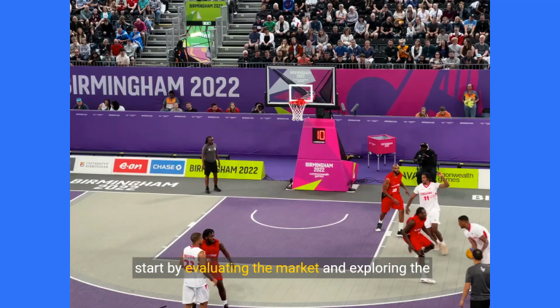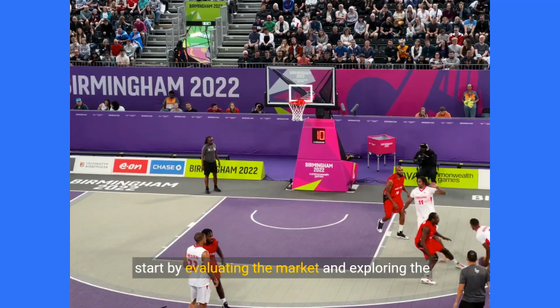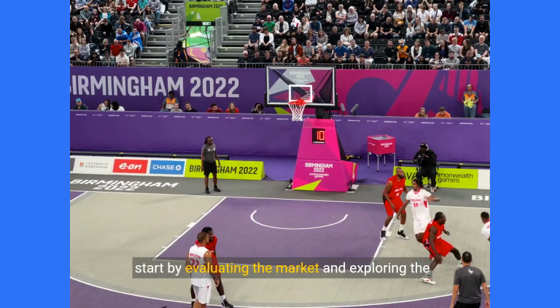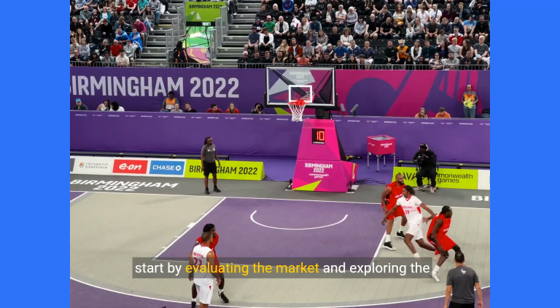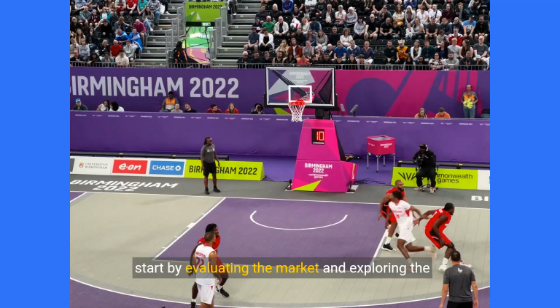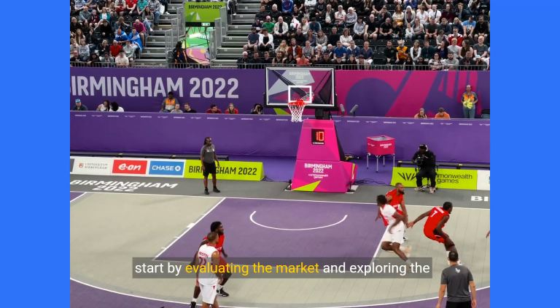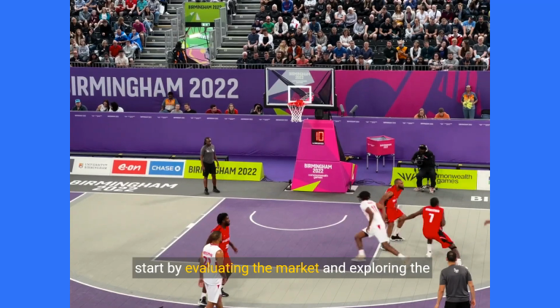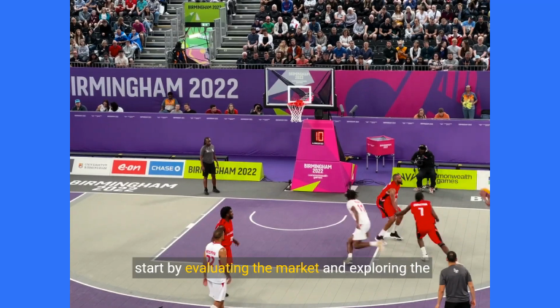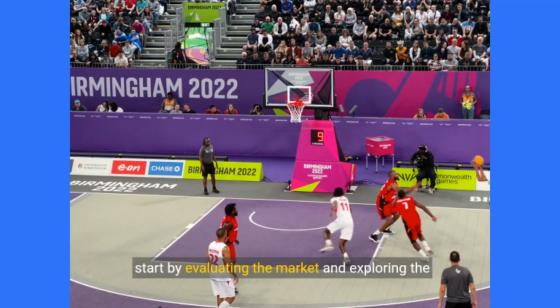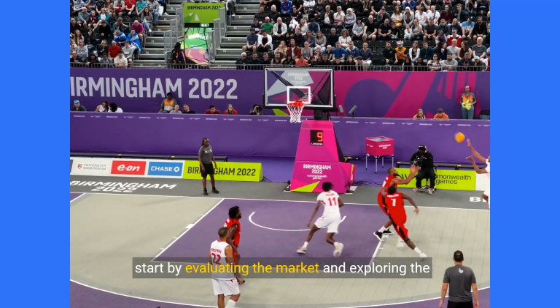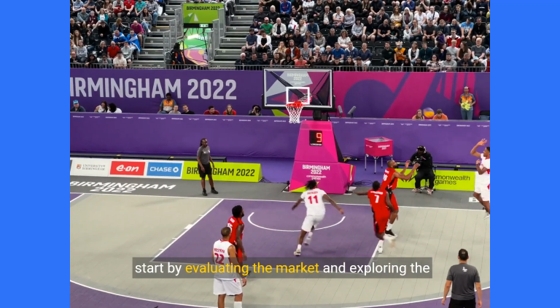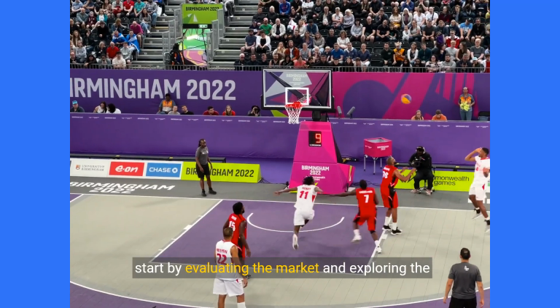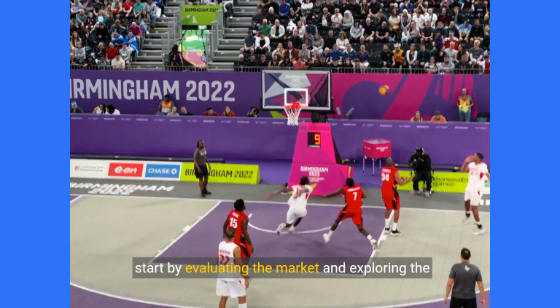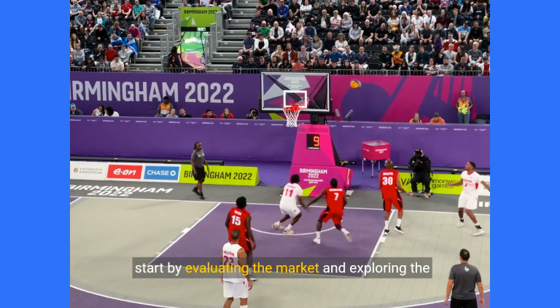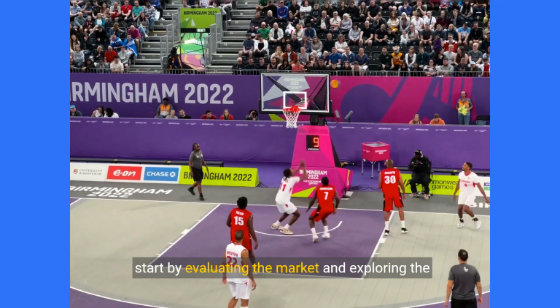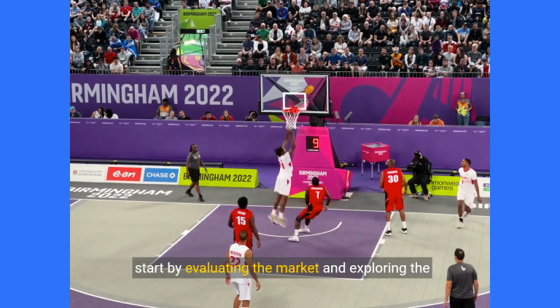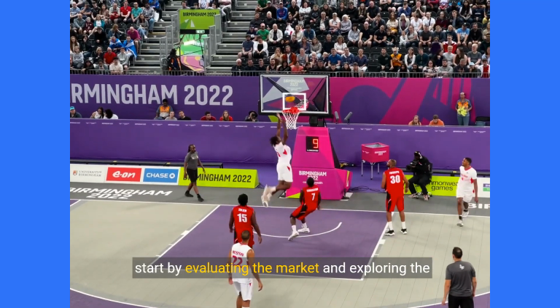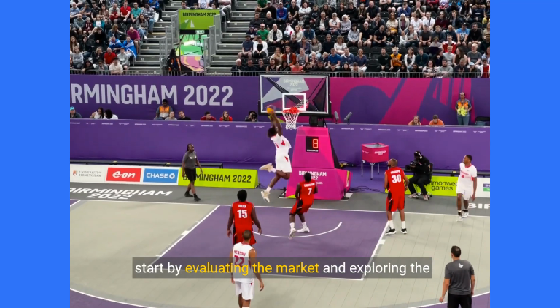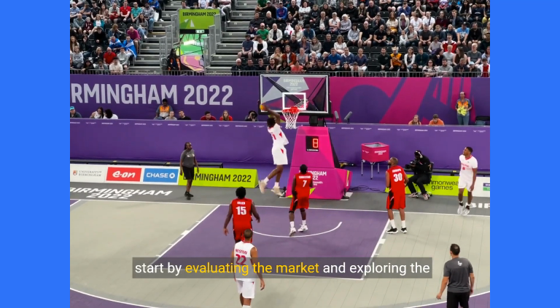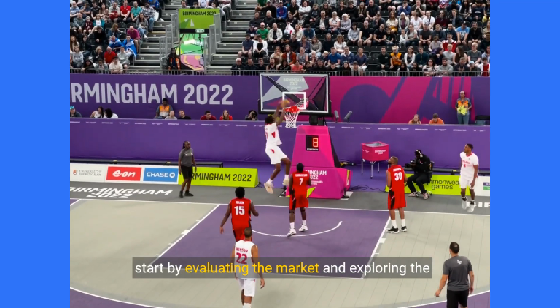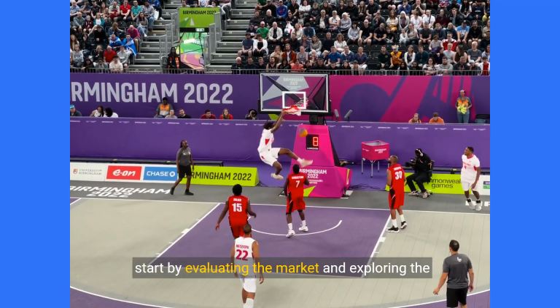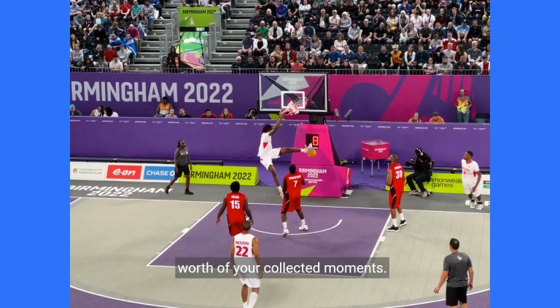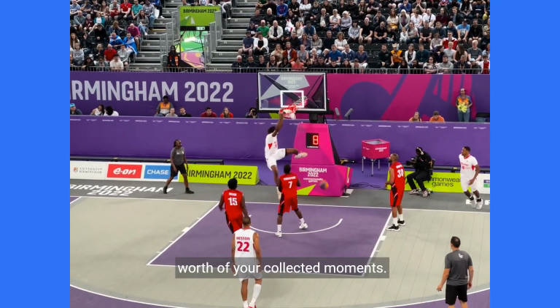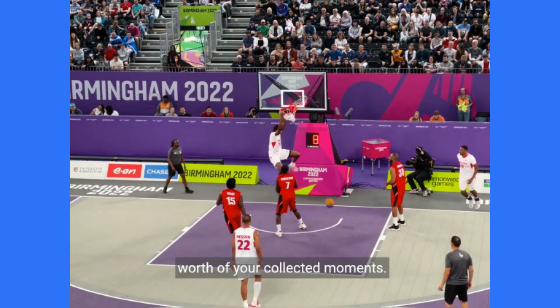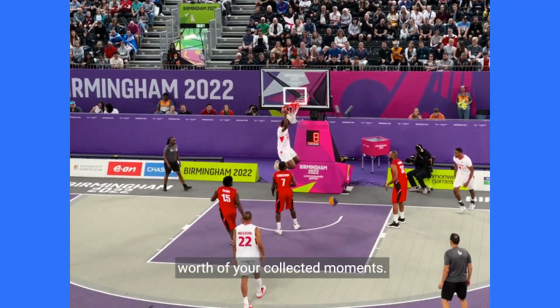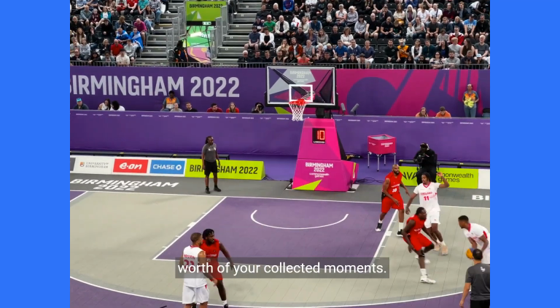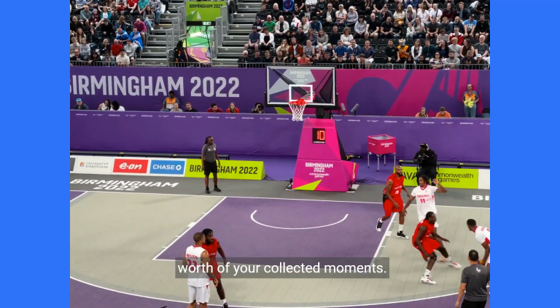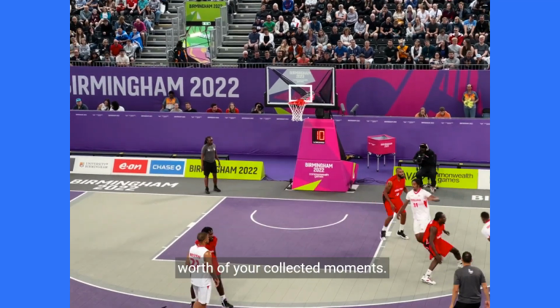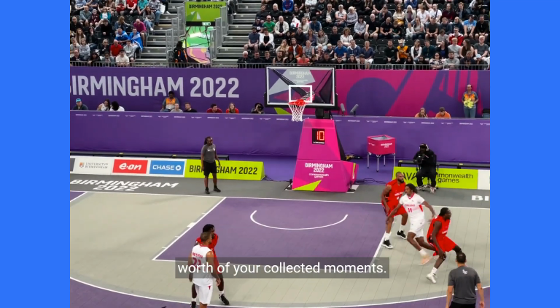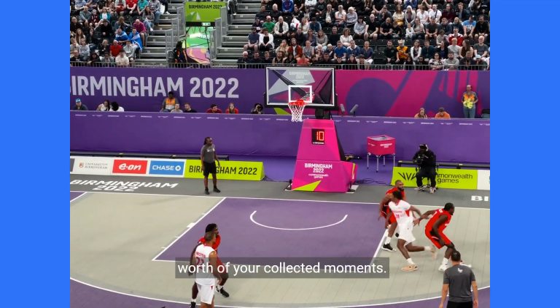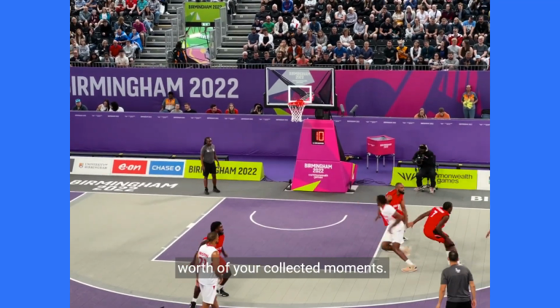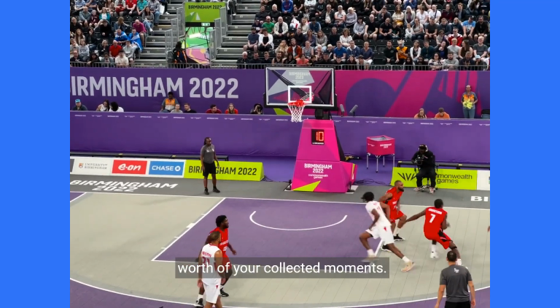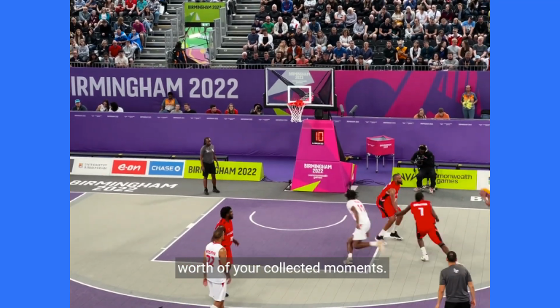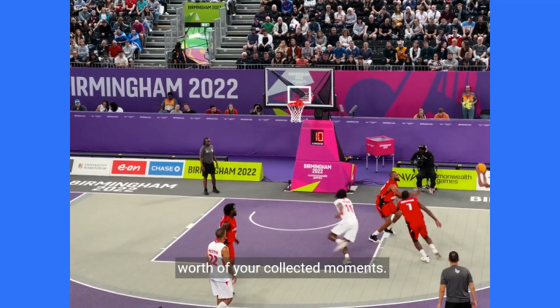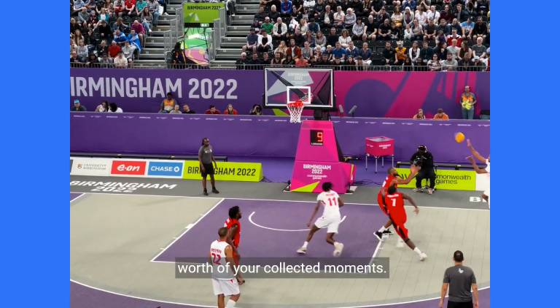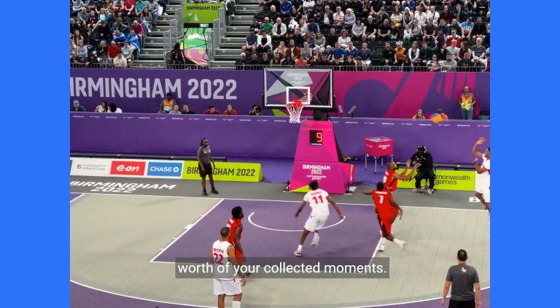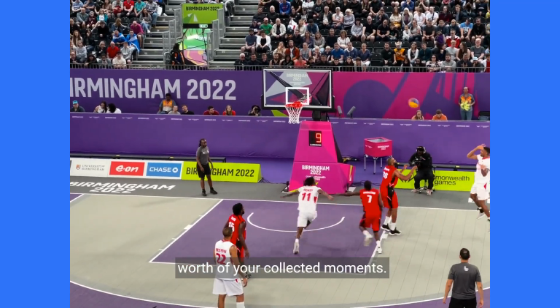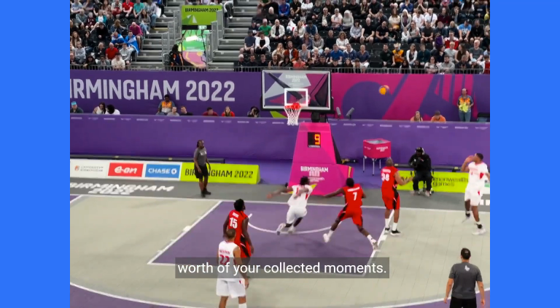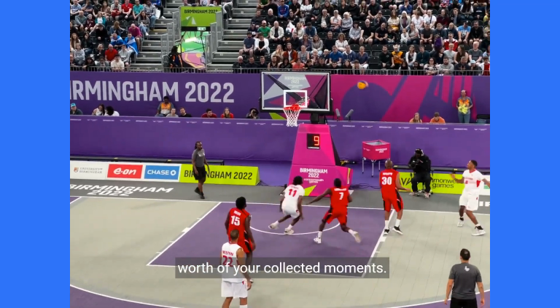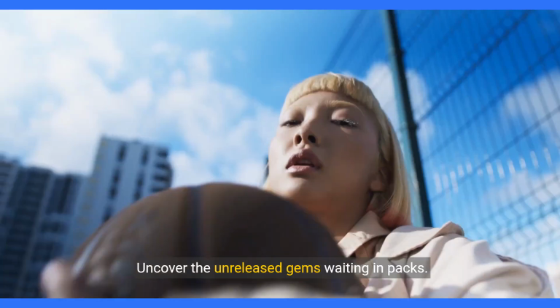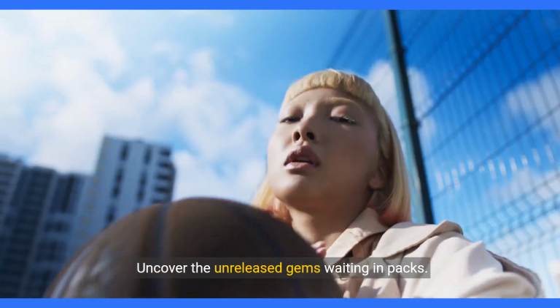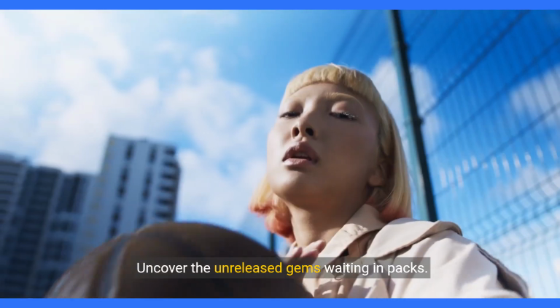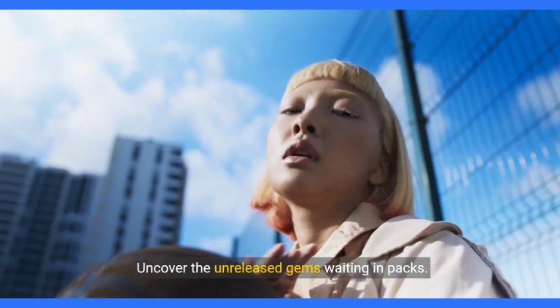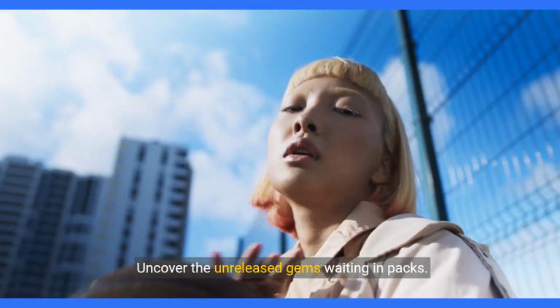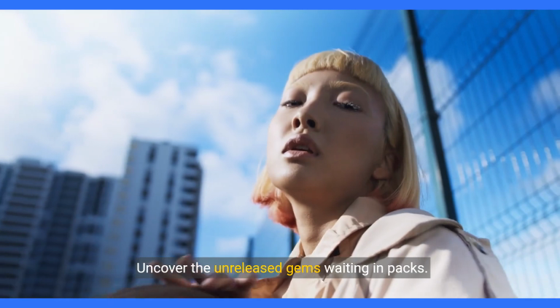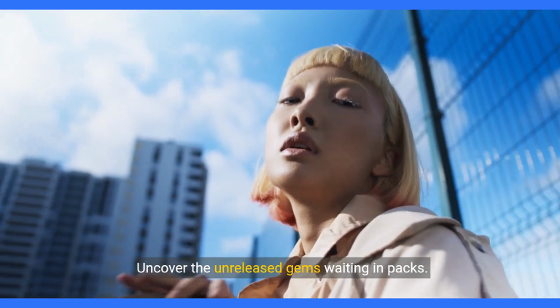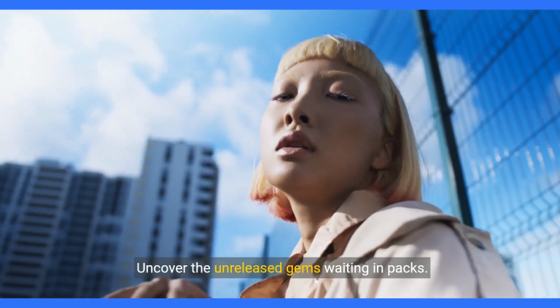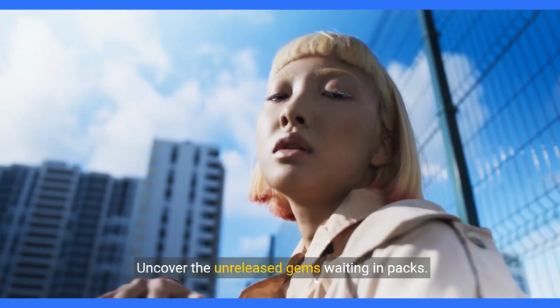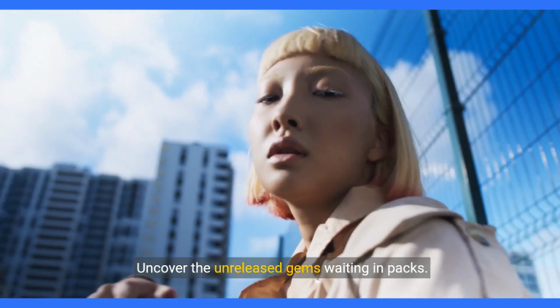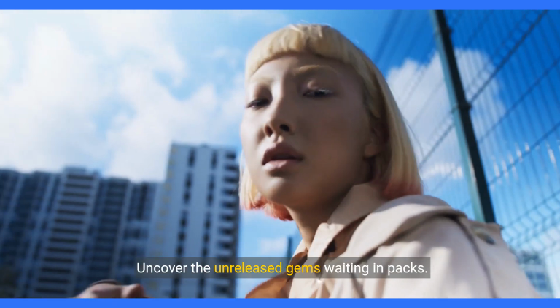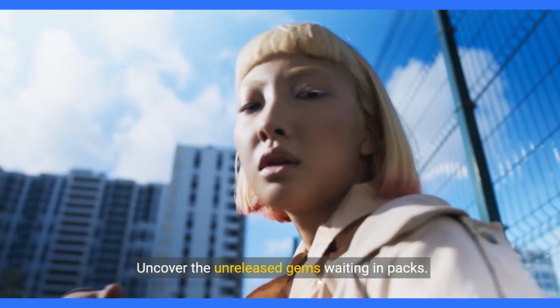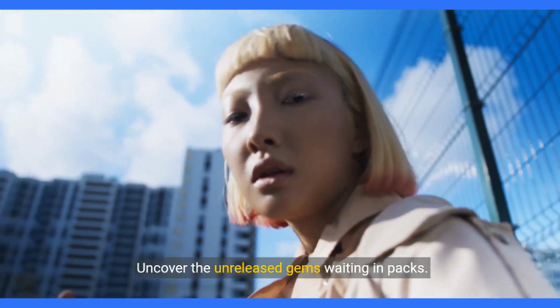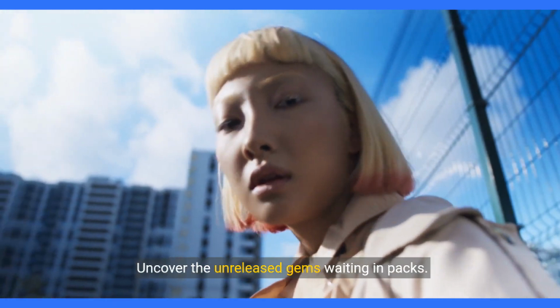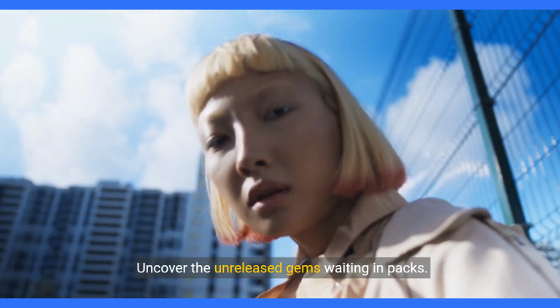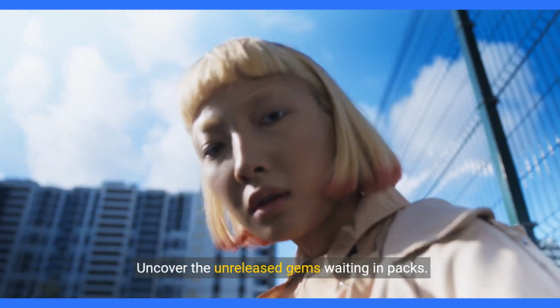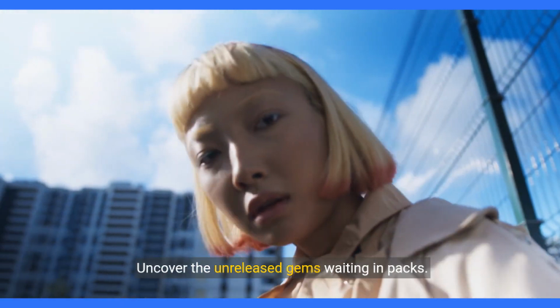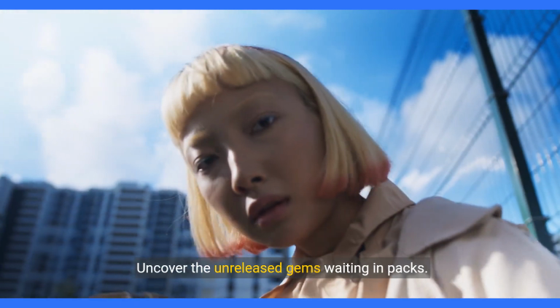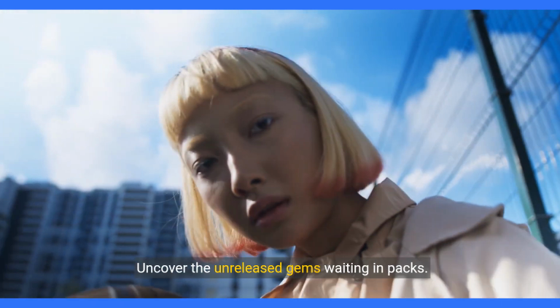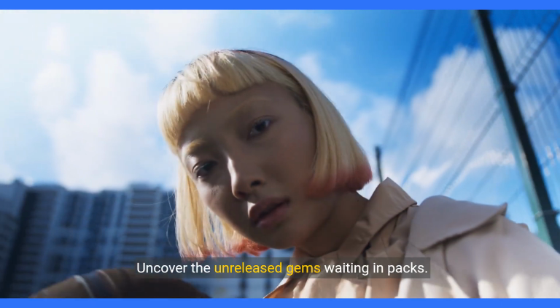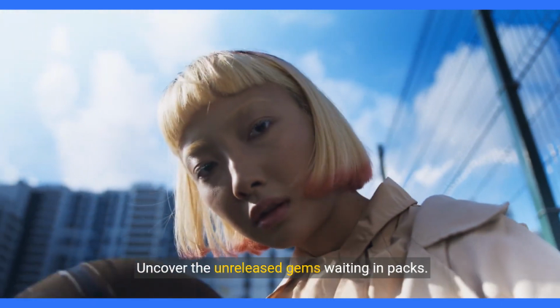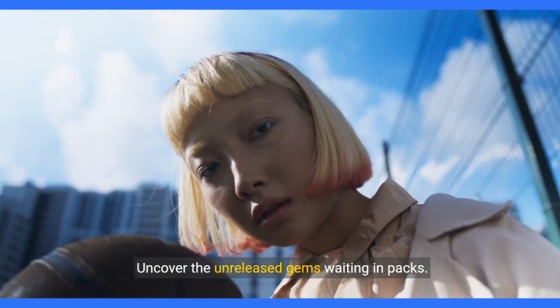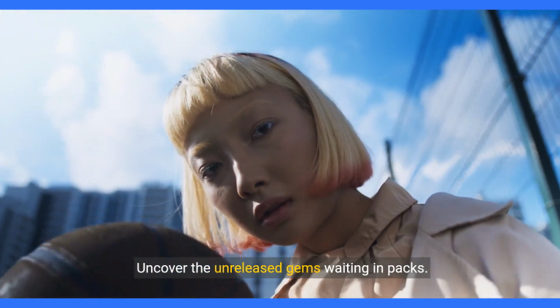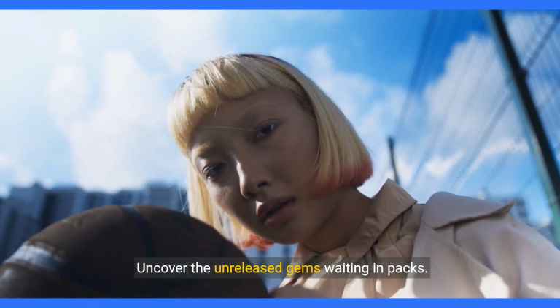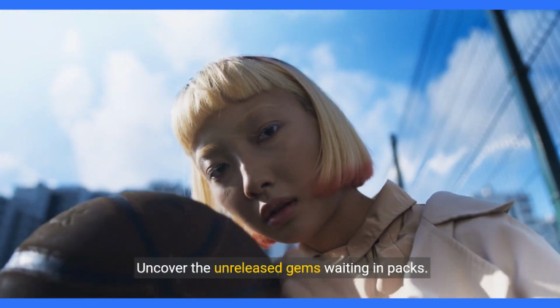start by evaluating the market and exploring the worth of your collected moments. Uncover the unreleased gems waiting in packs.